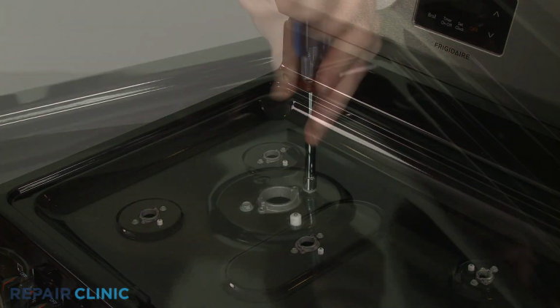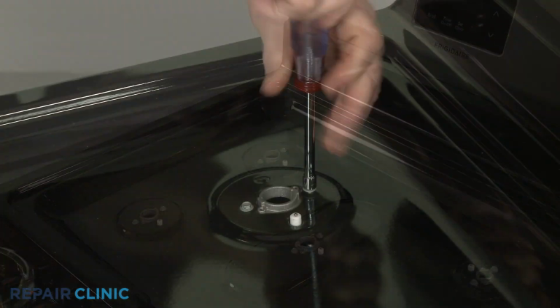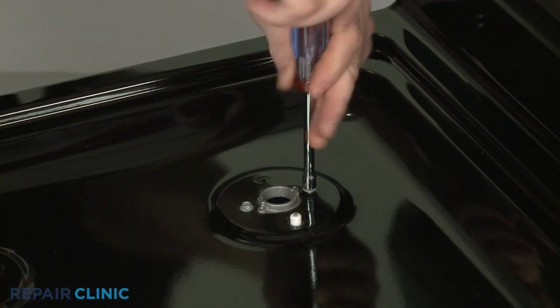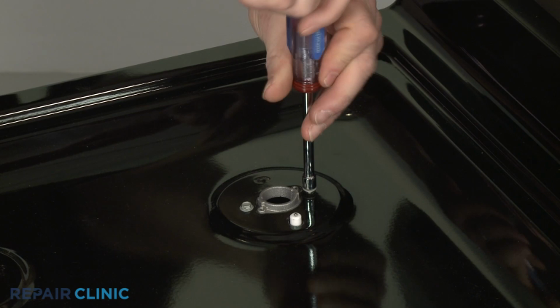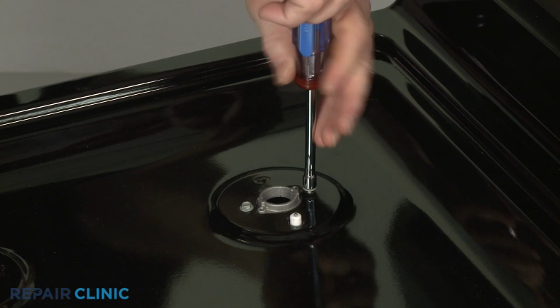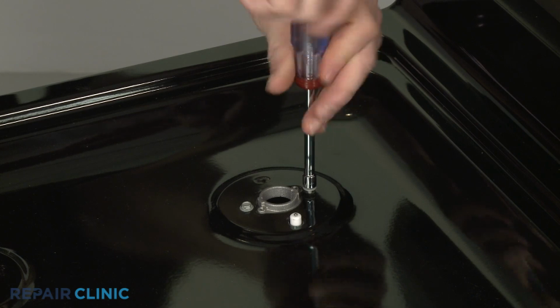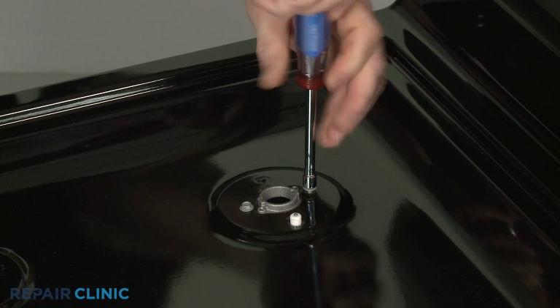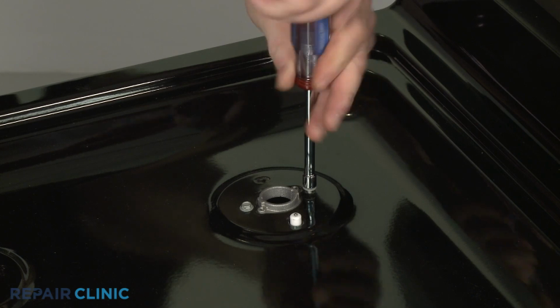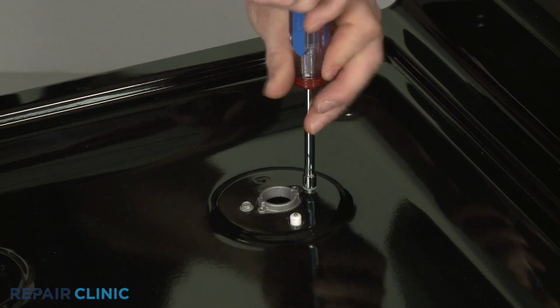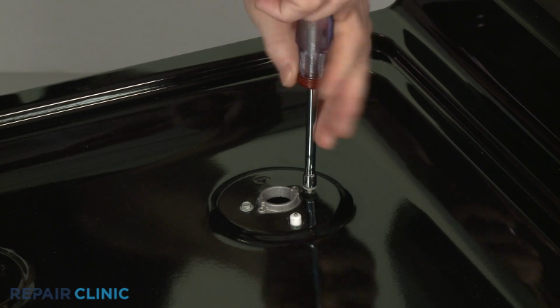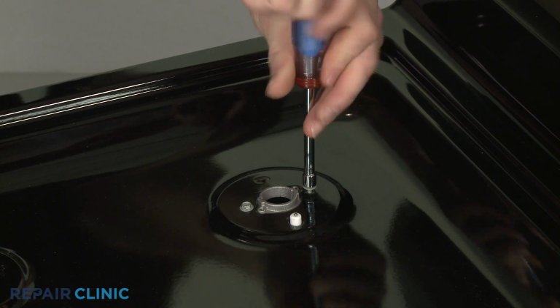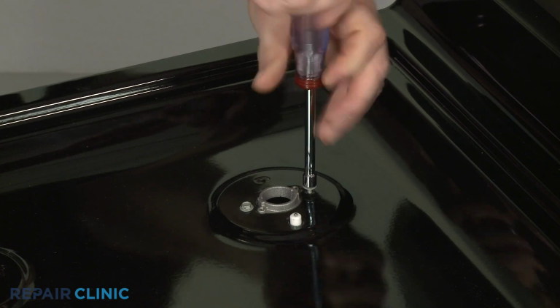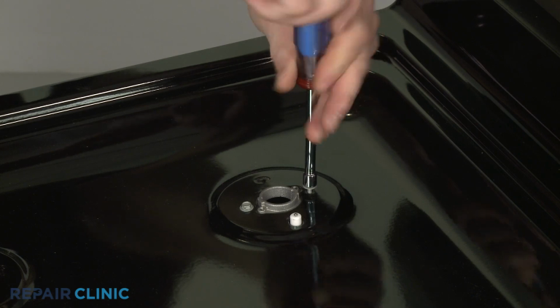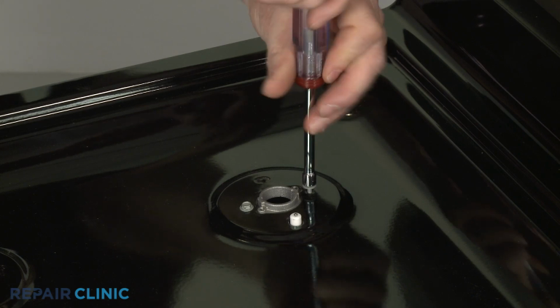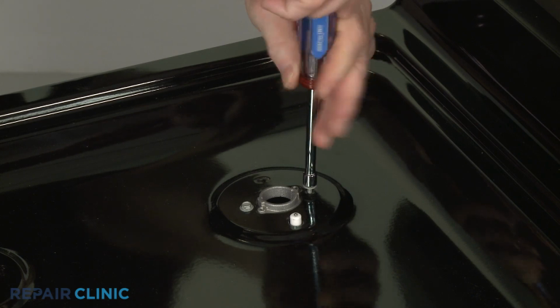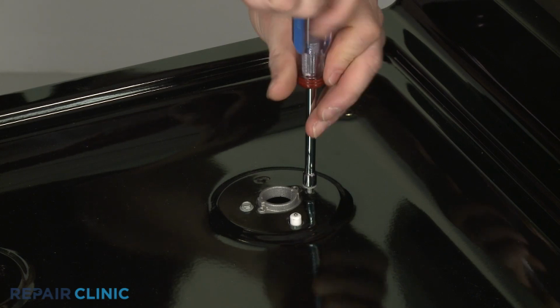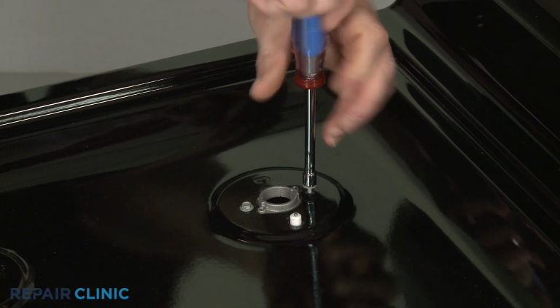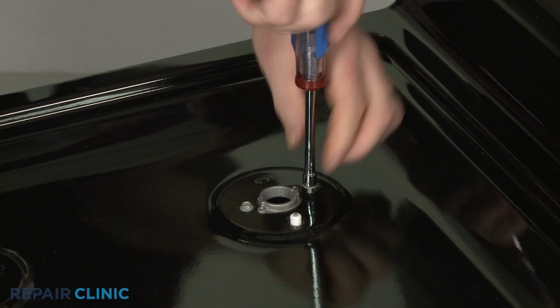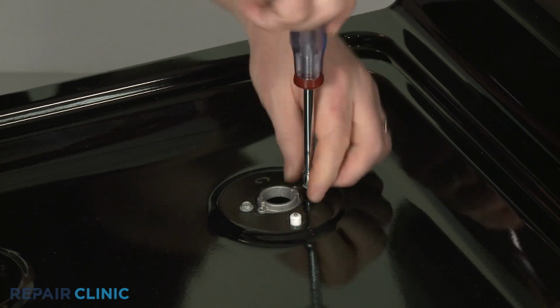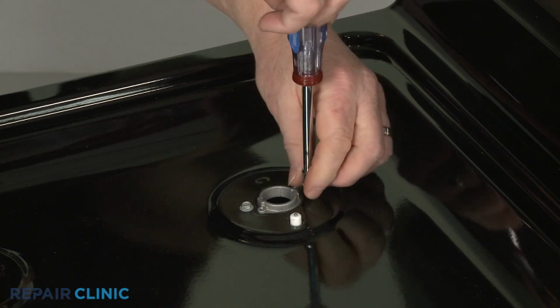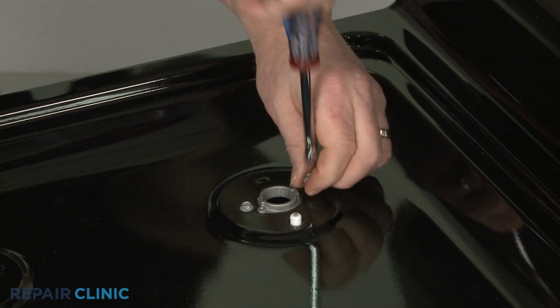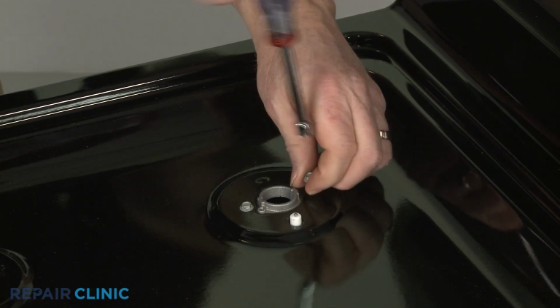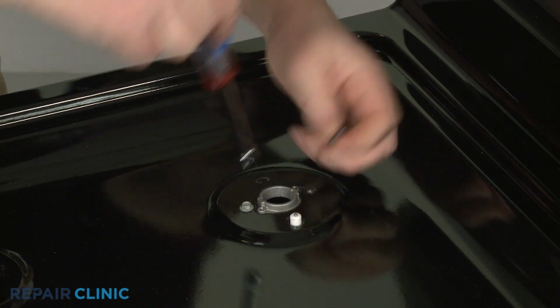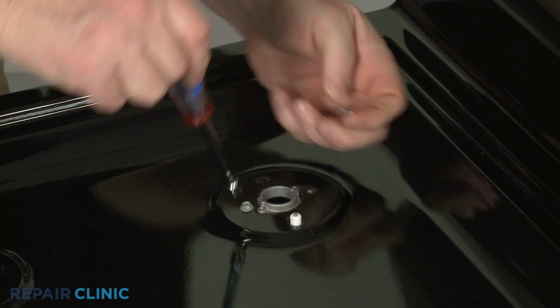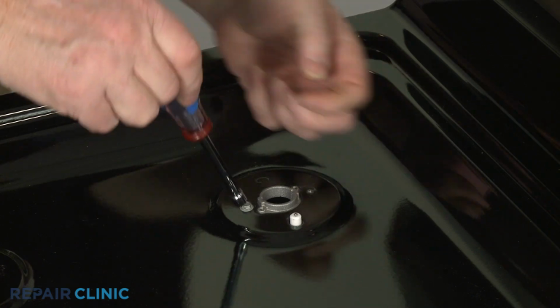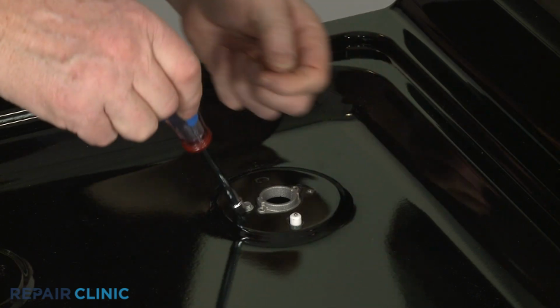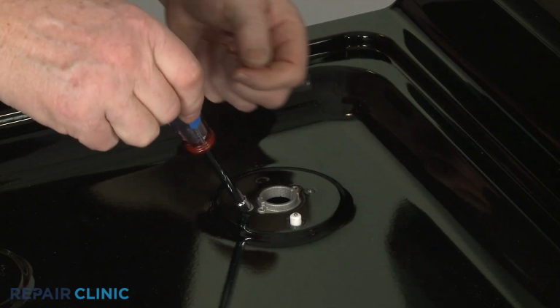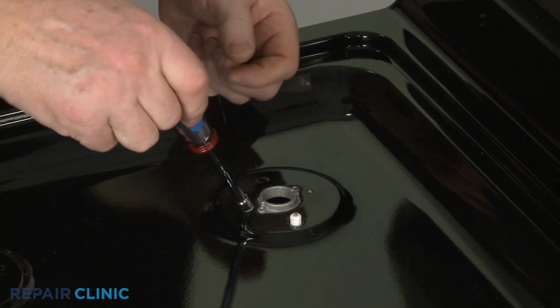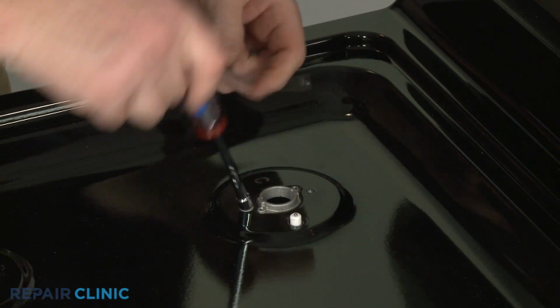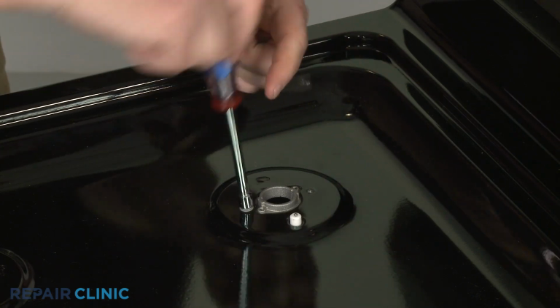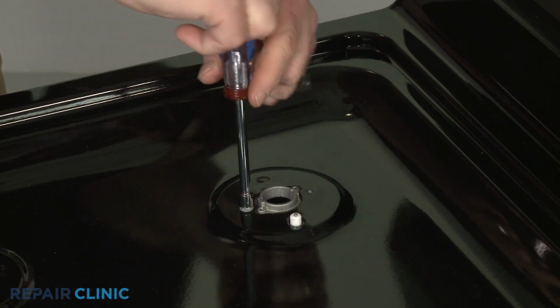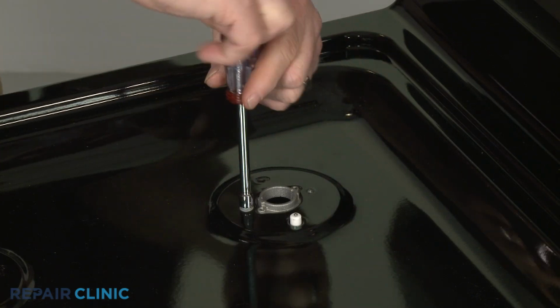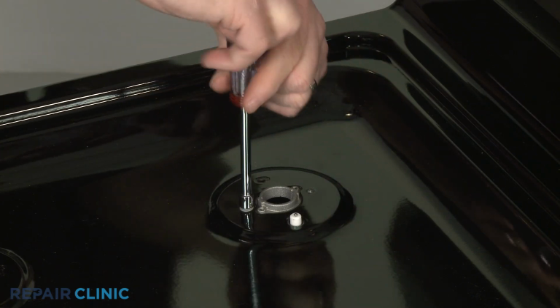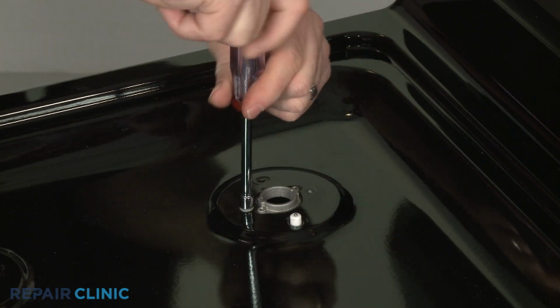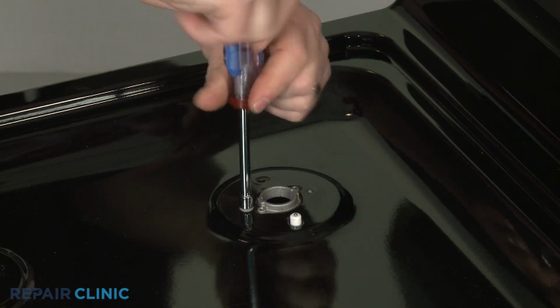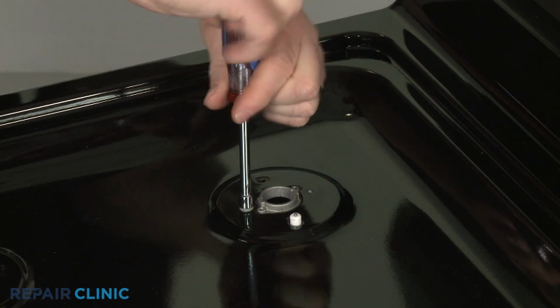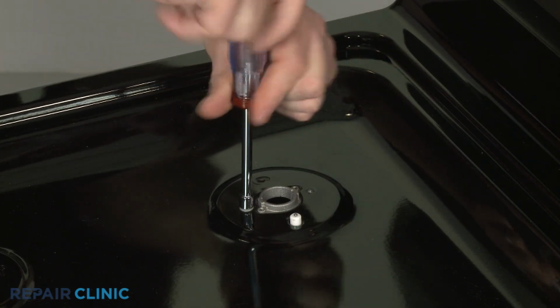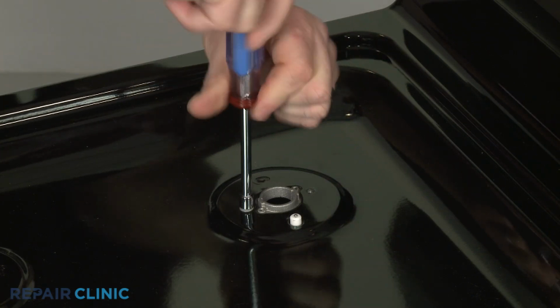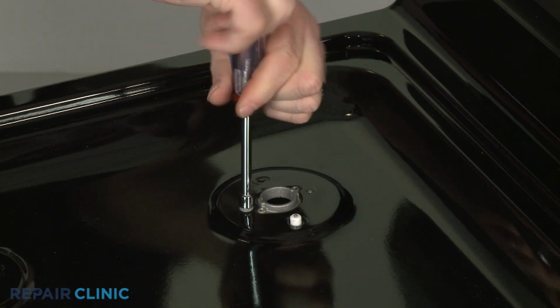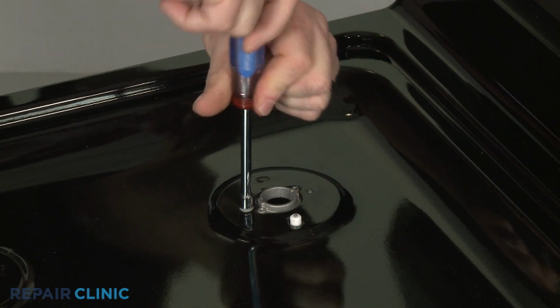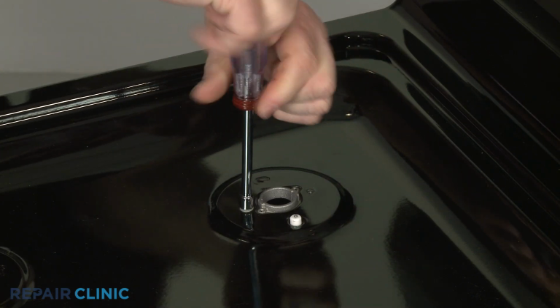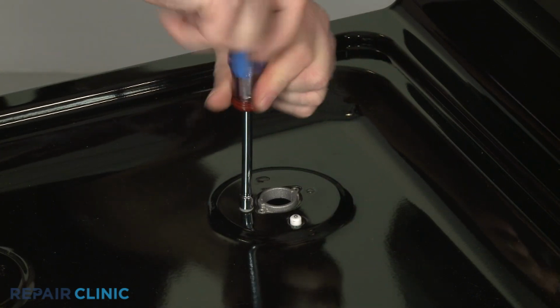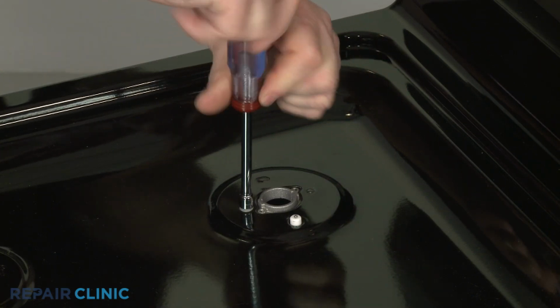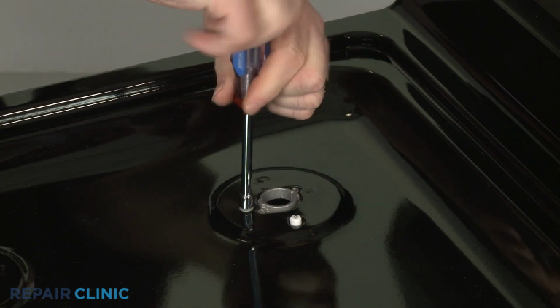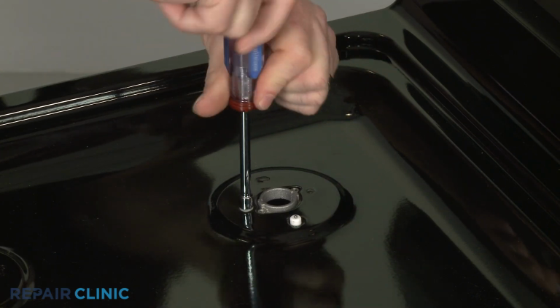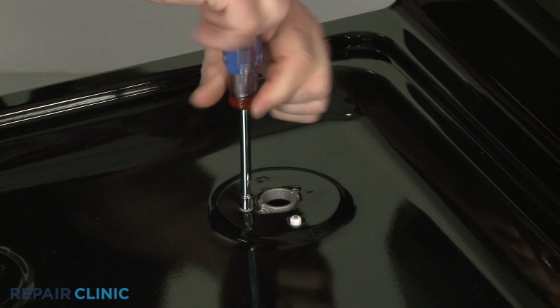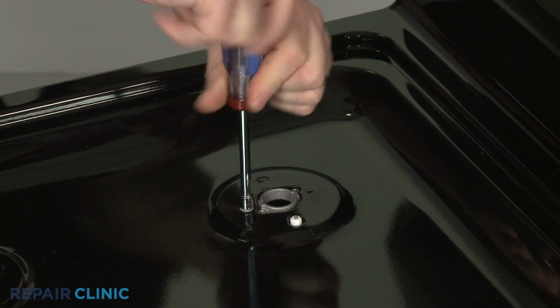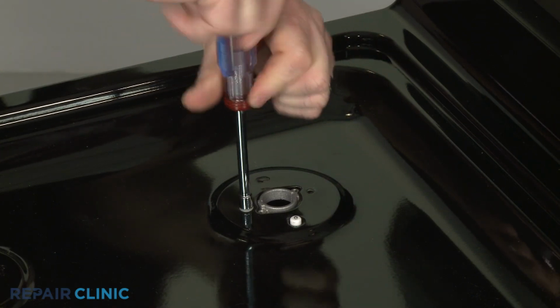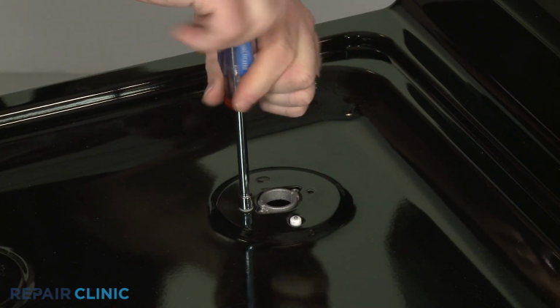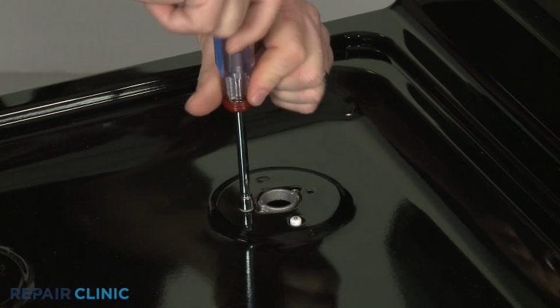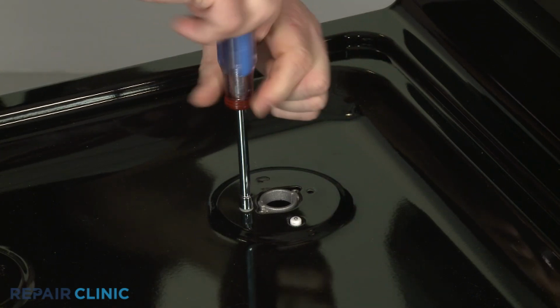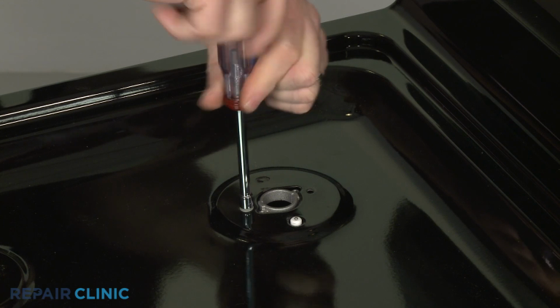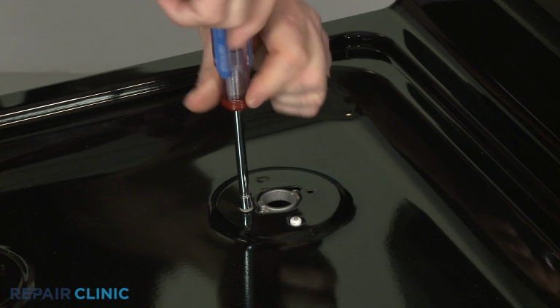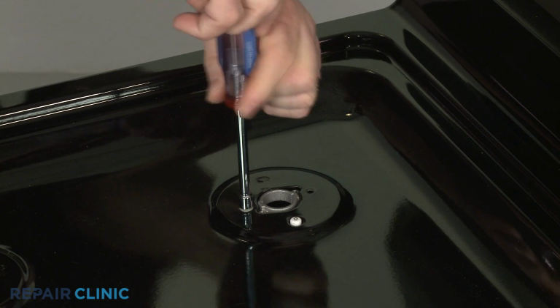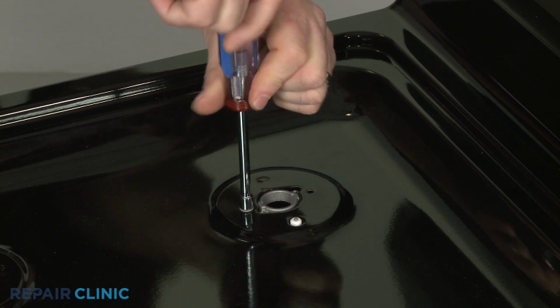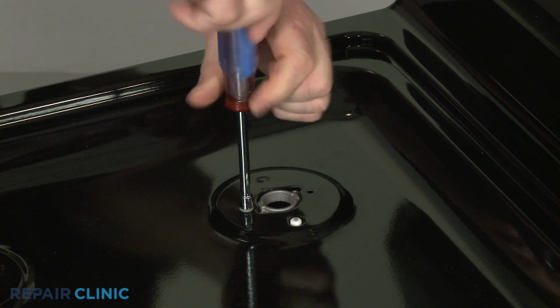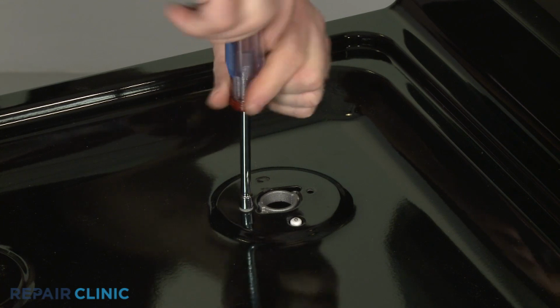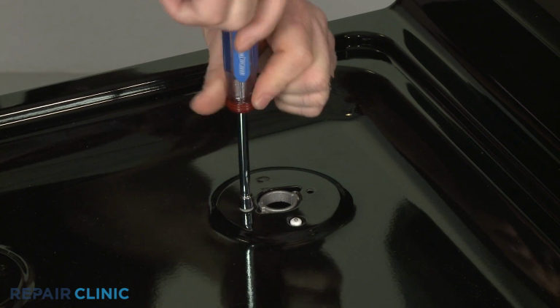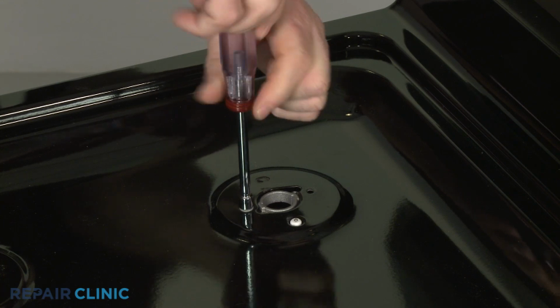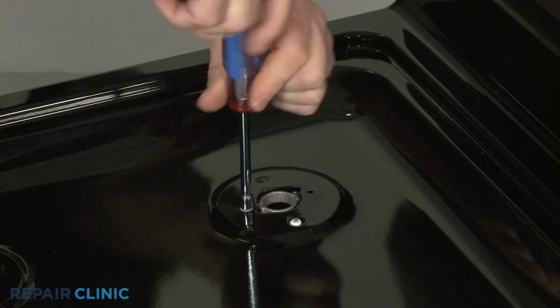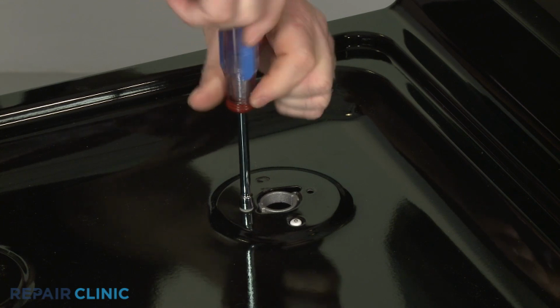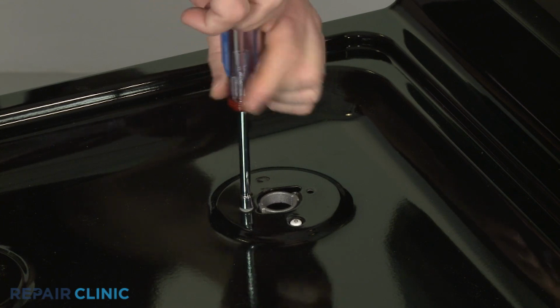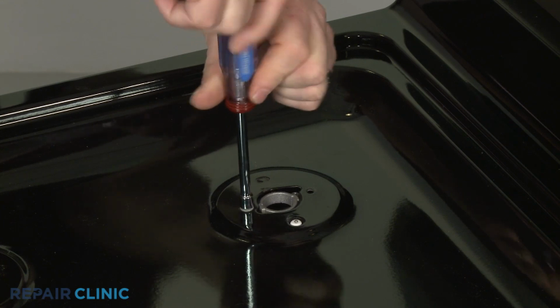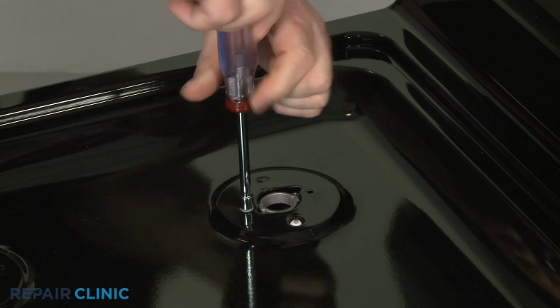Next, use a 1/4-inch socket or nut driver to unthread all of the screws securing the orifice holders to the main top.